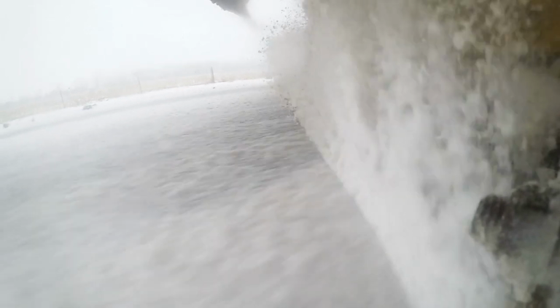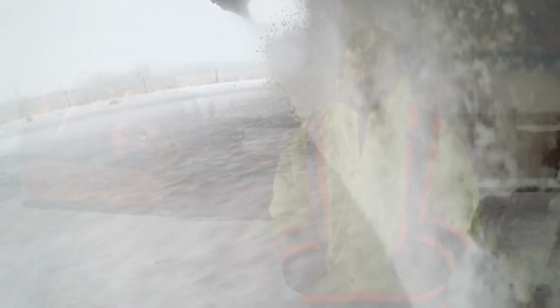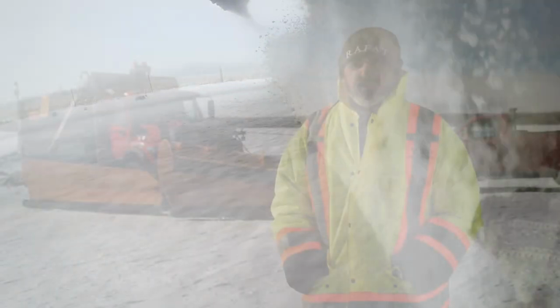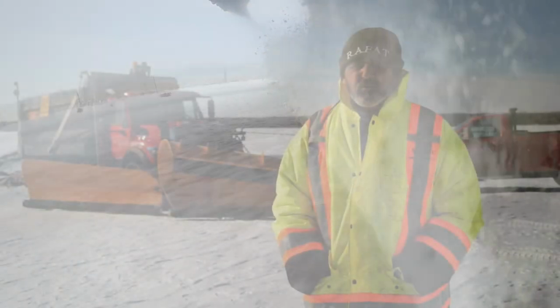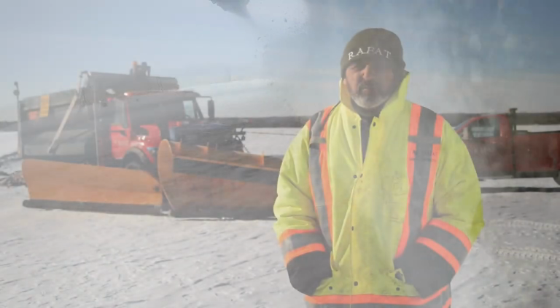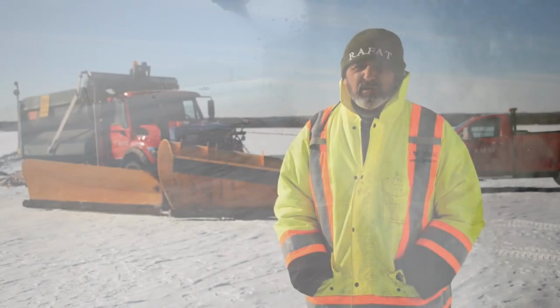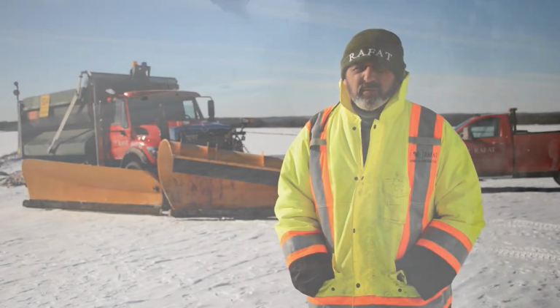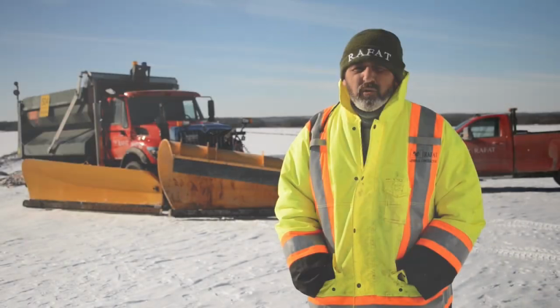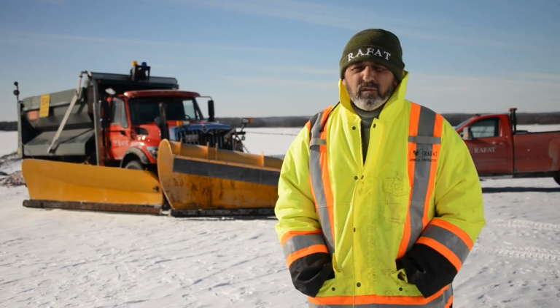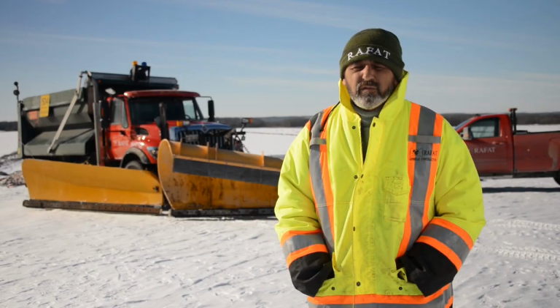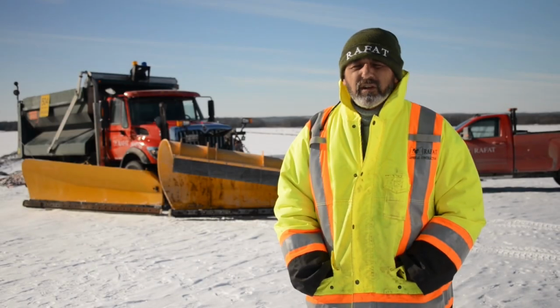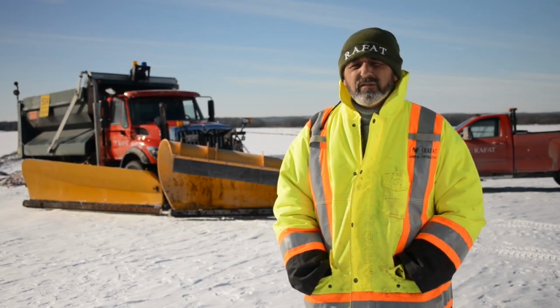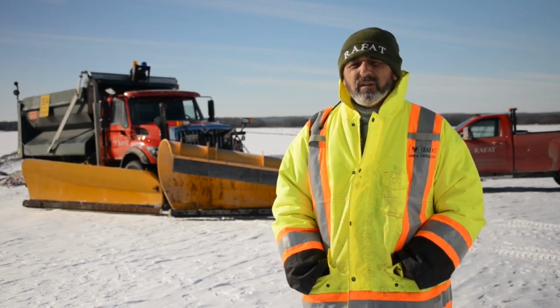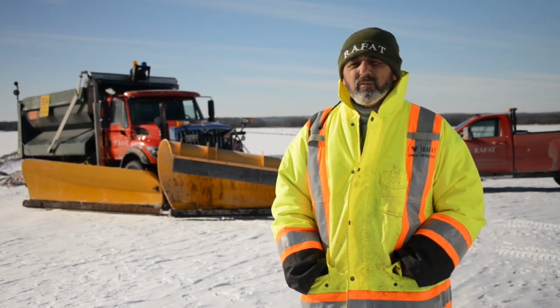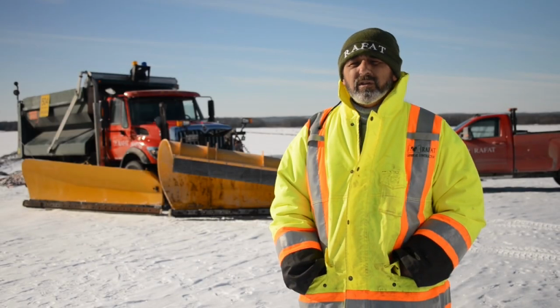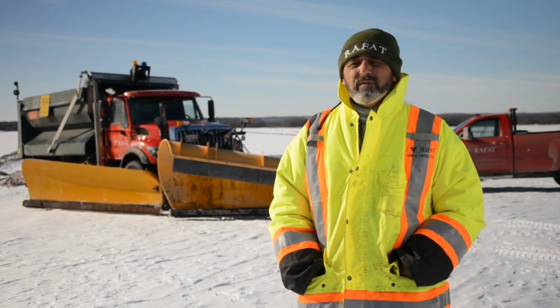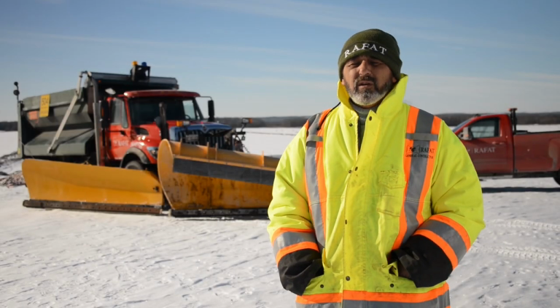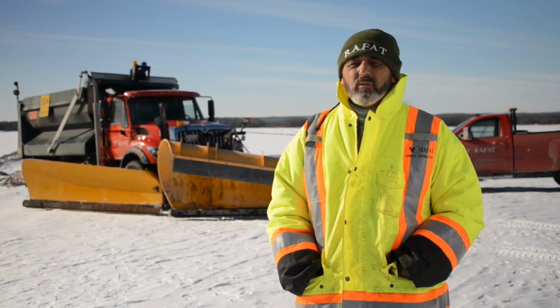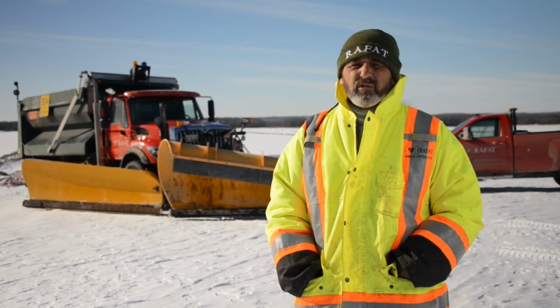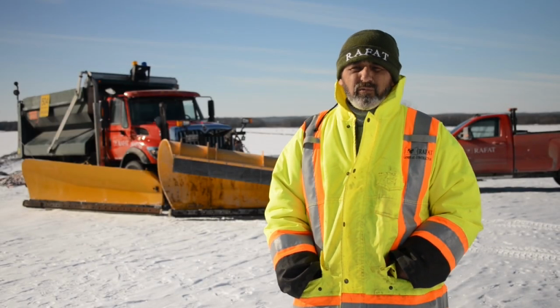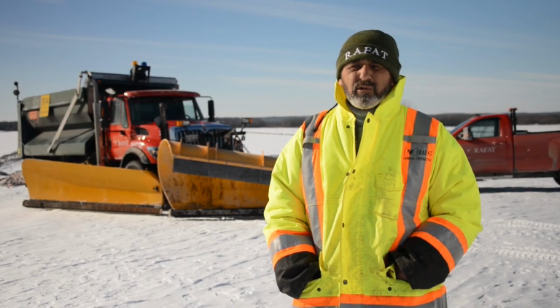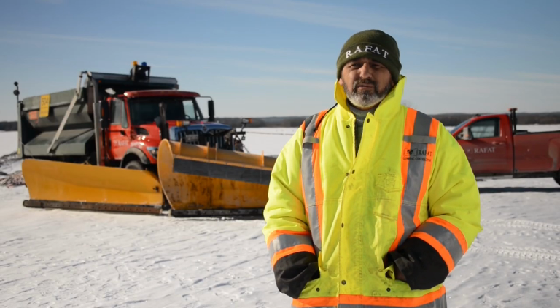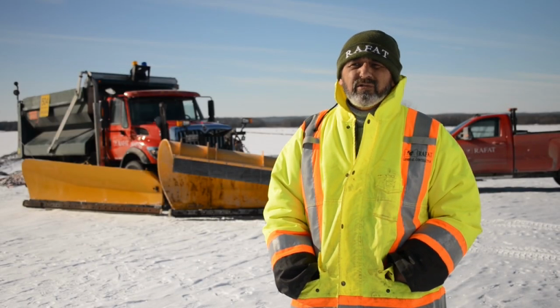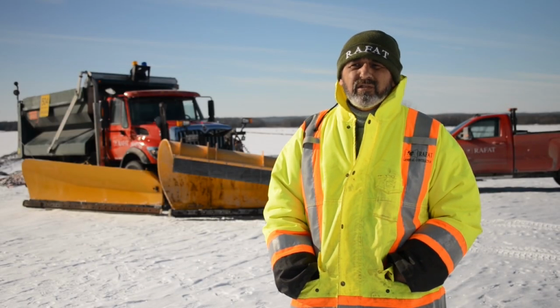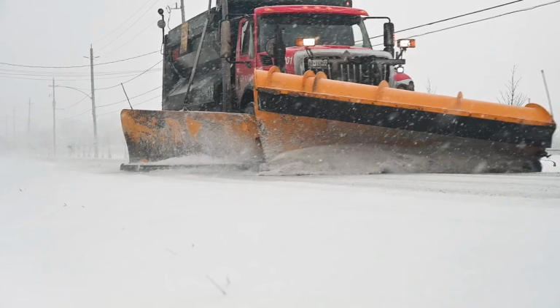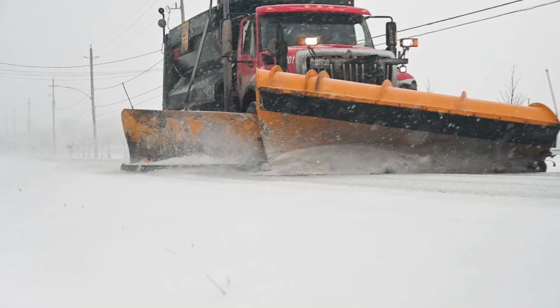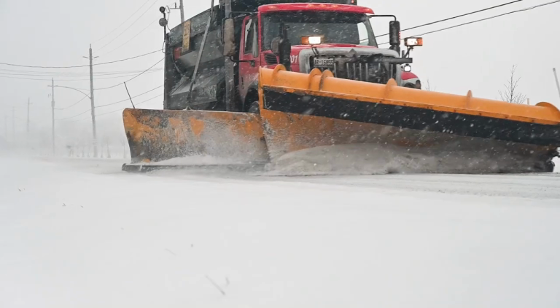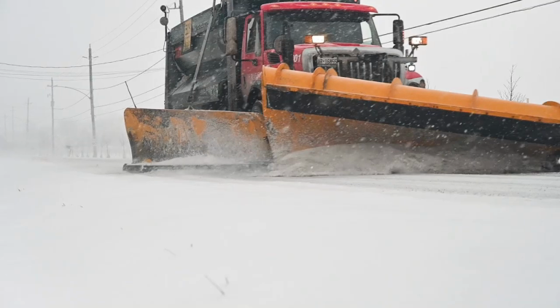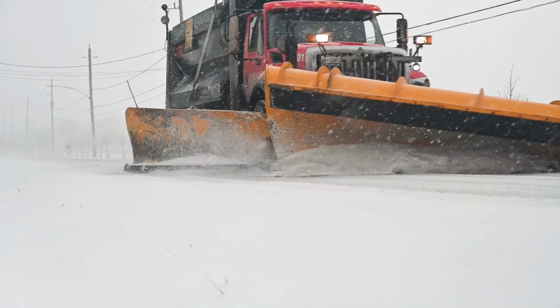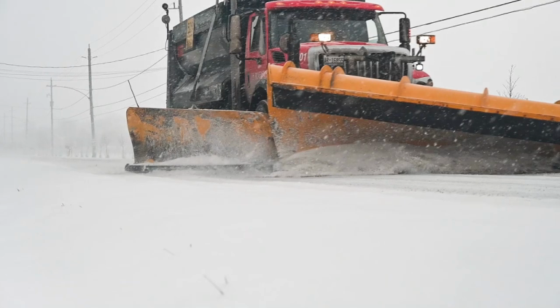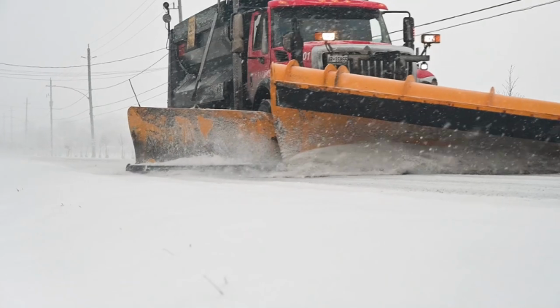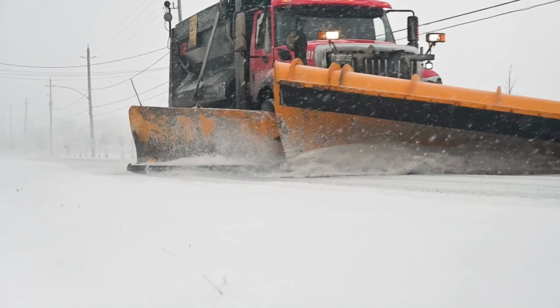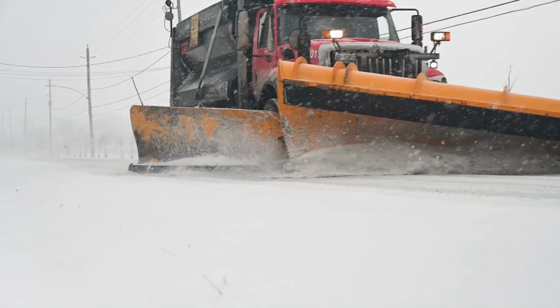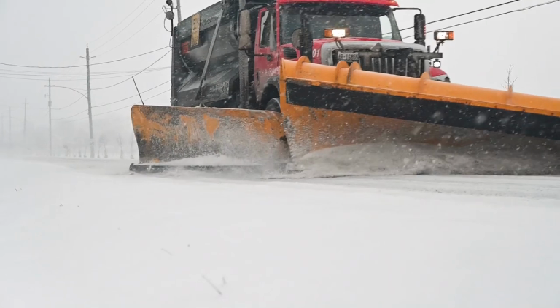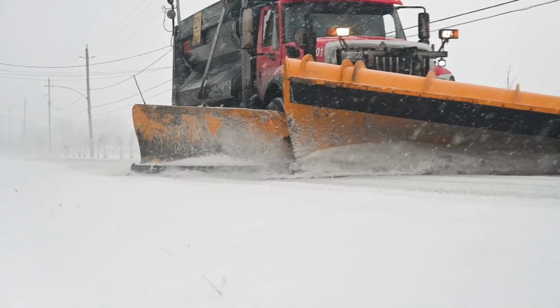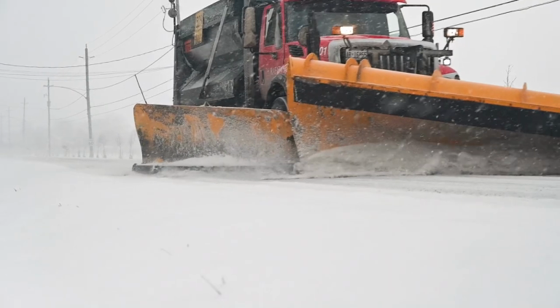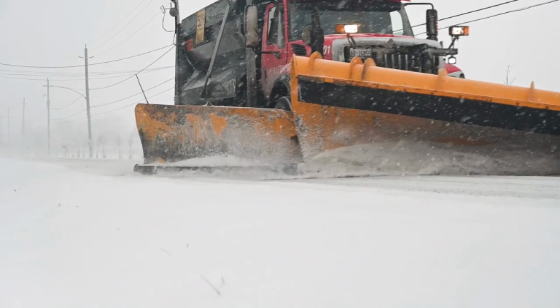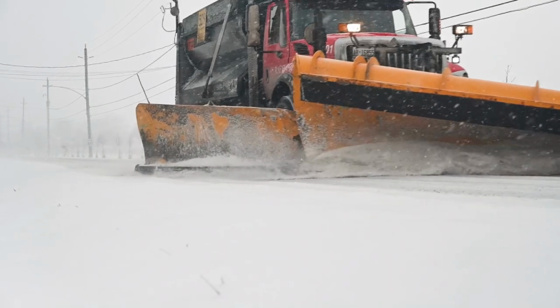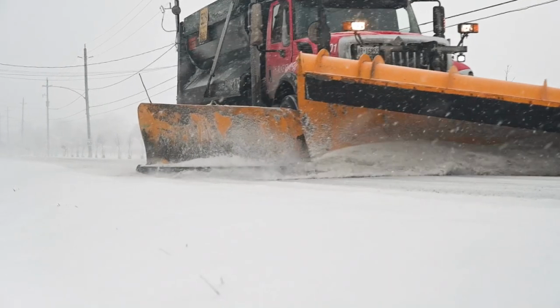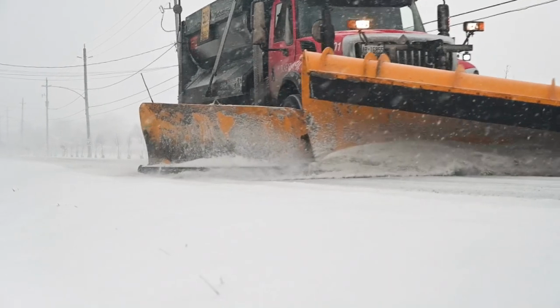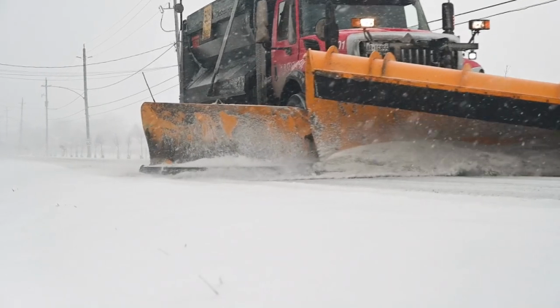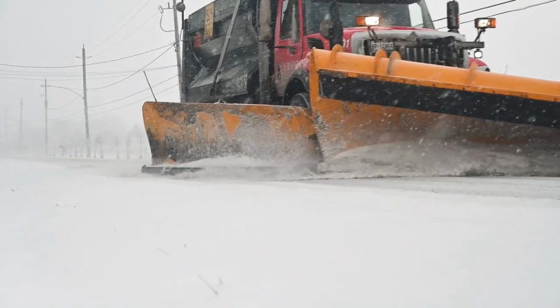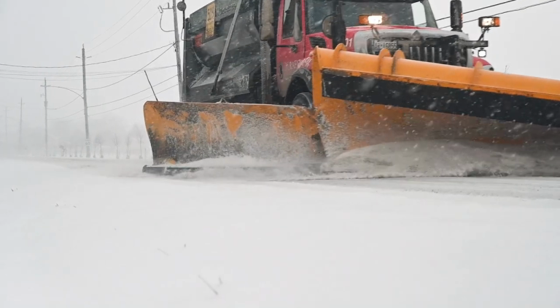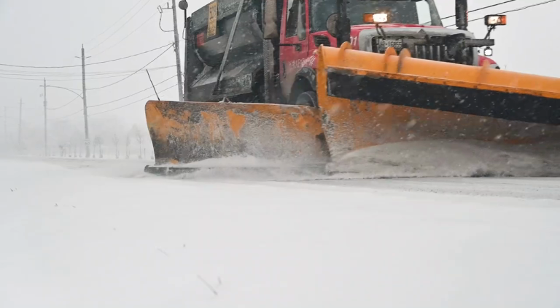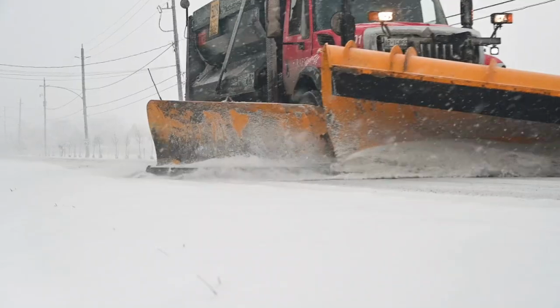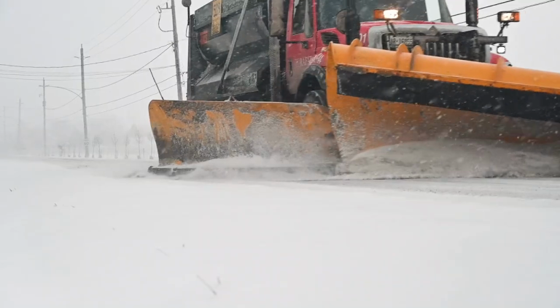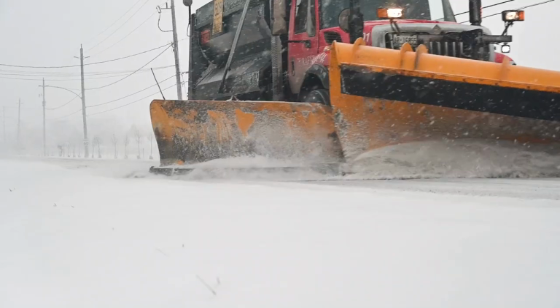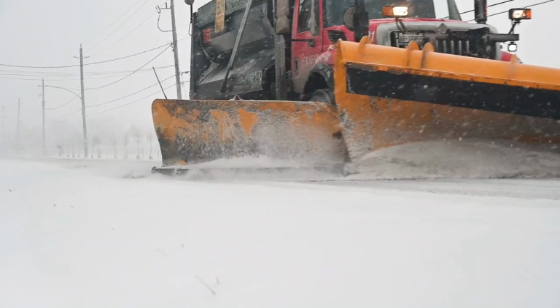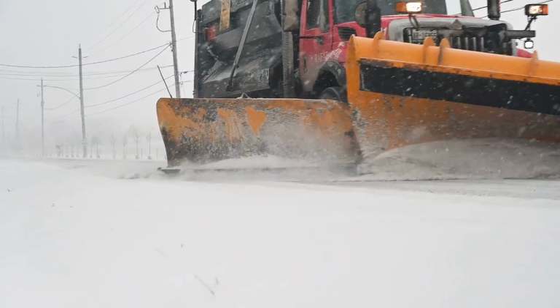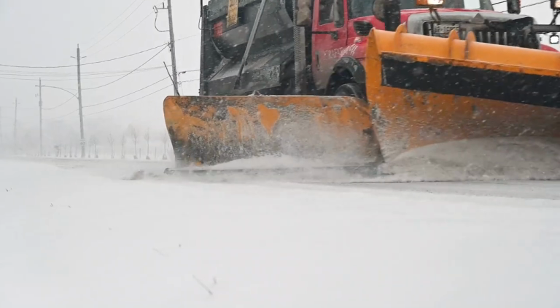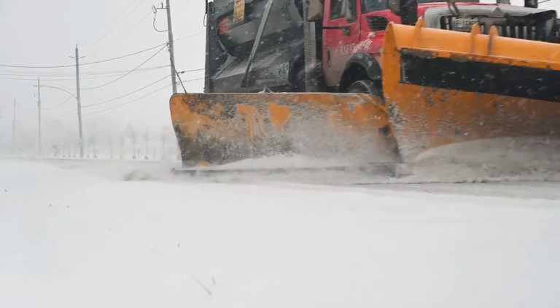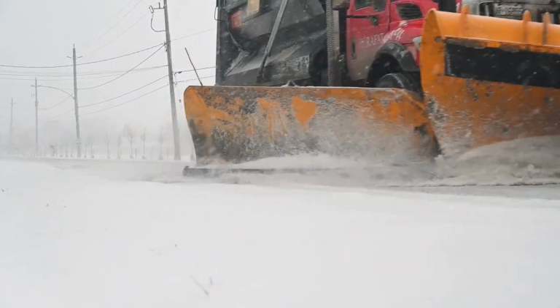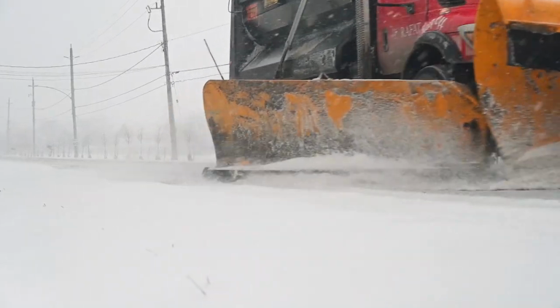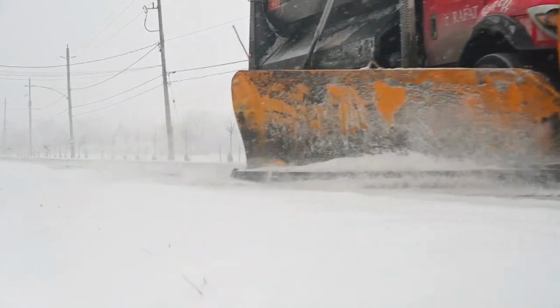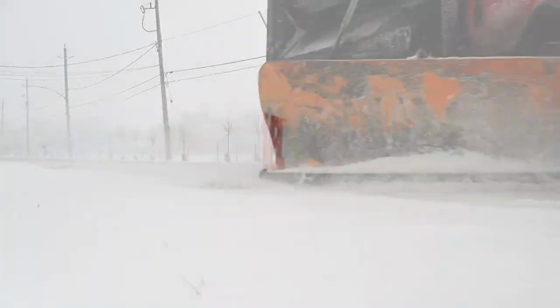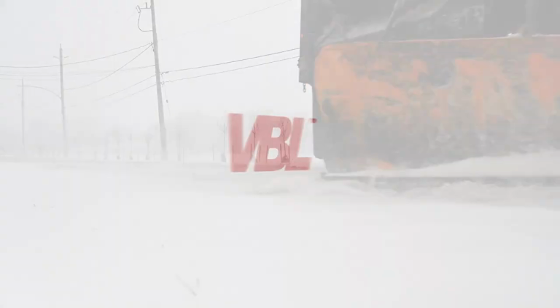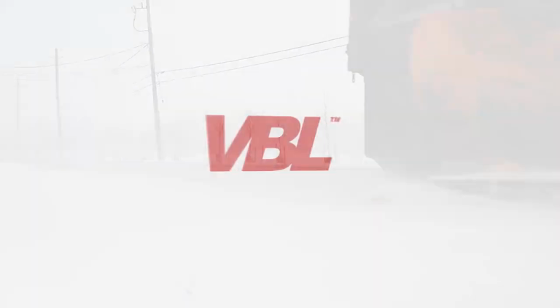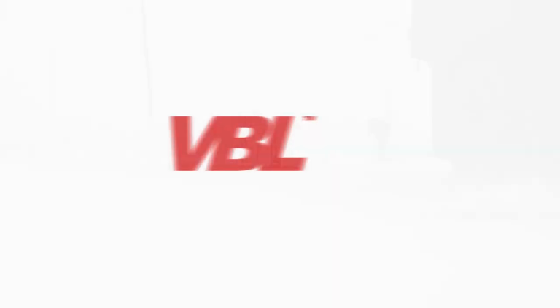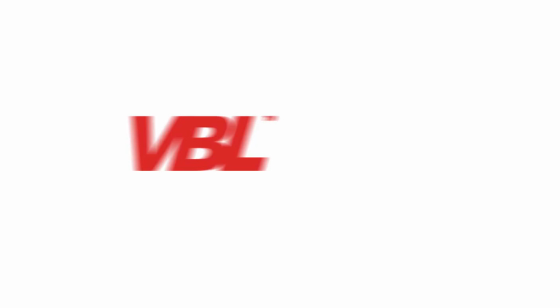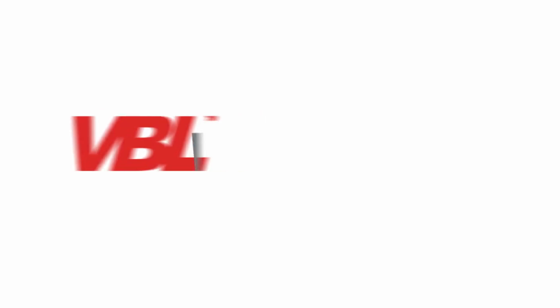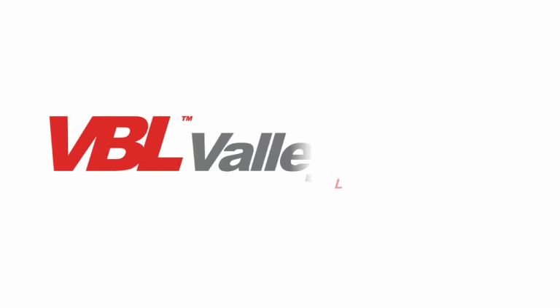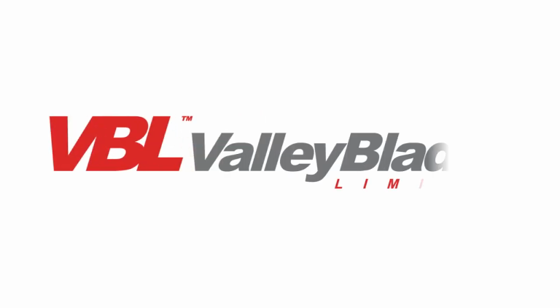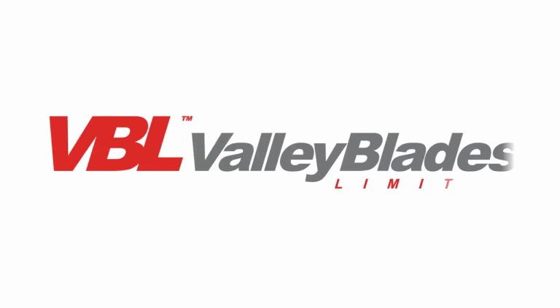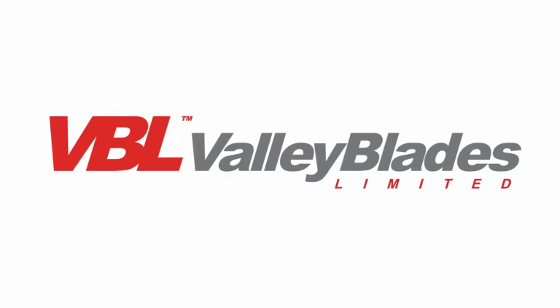We put the Polar Flex on one of our worst roads. We've noticed that there's been absolutely no wear on the cutting edge whatsoever to this point.